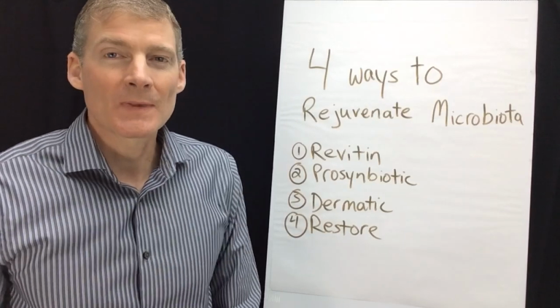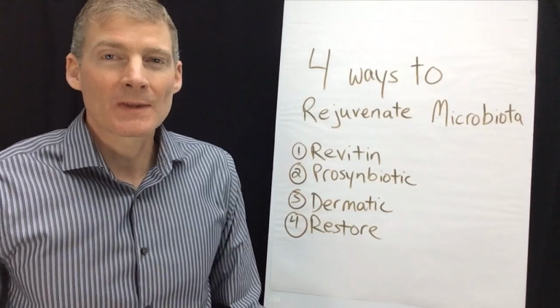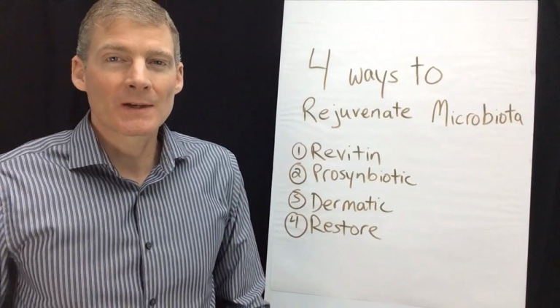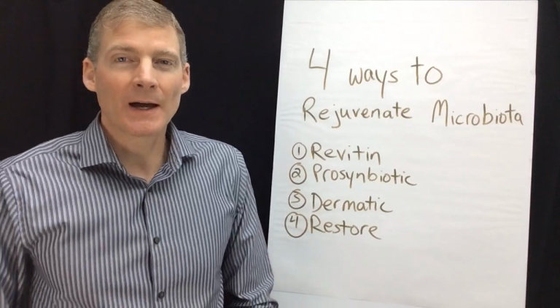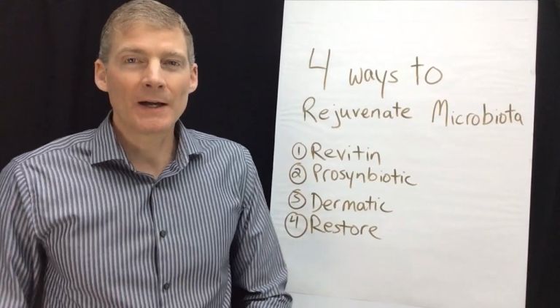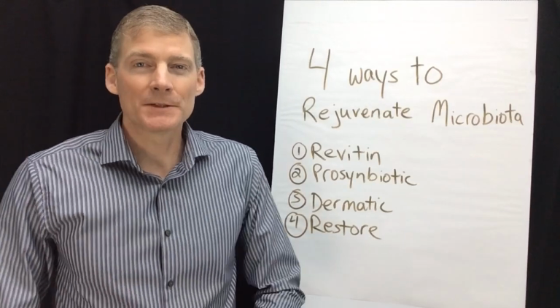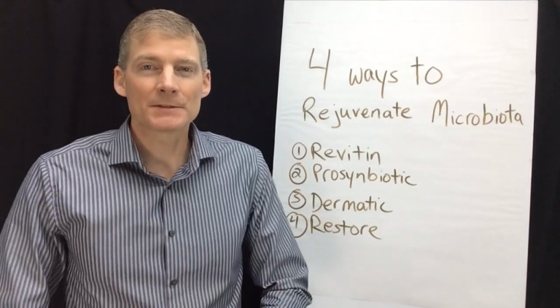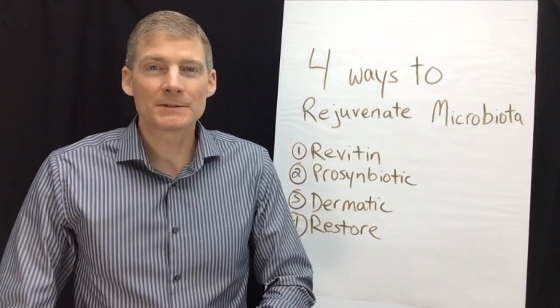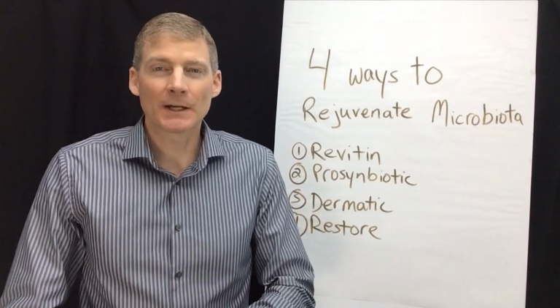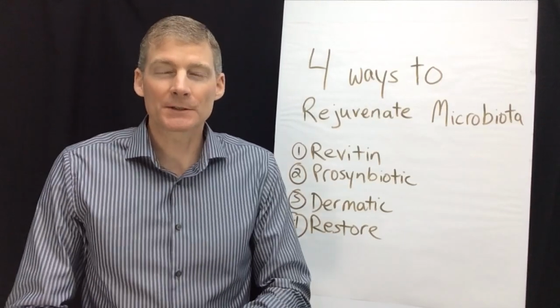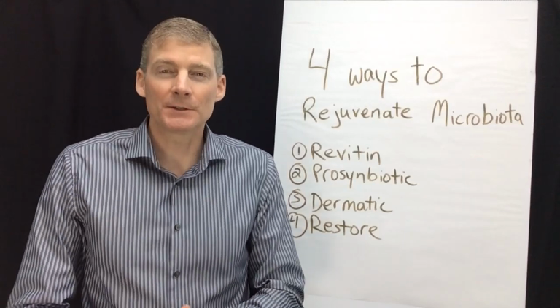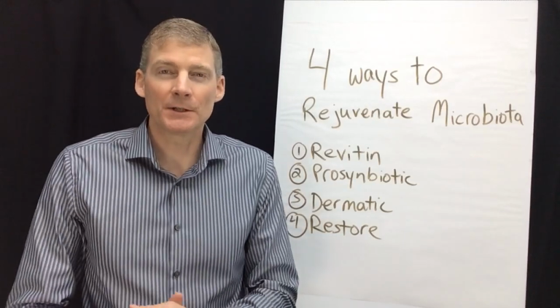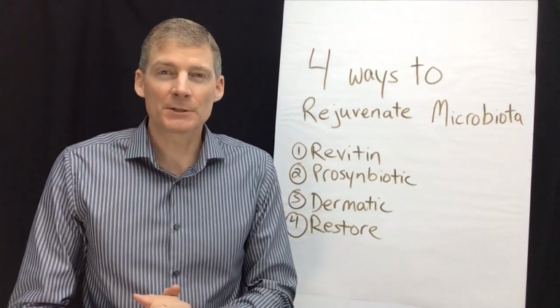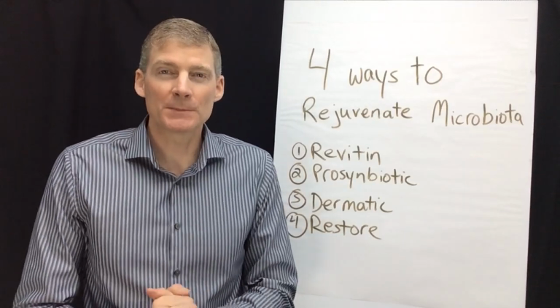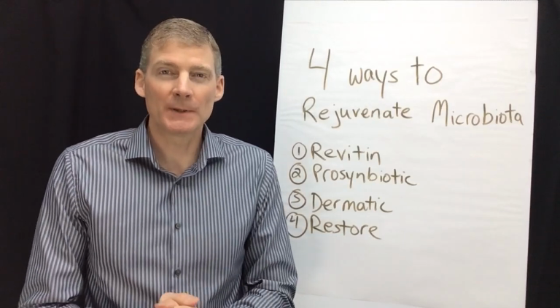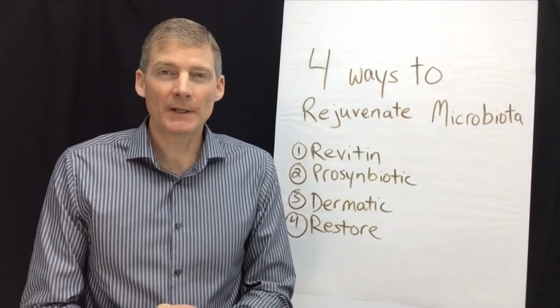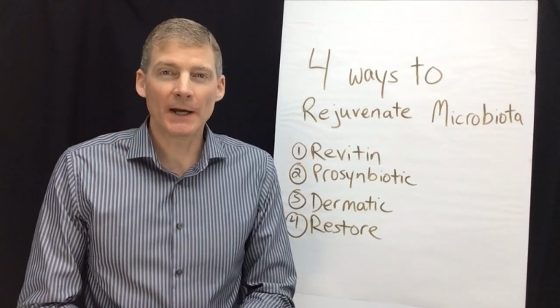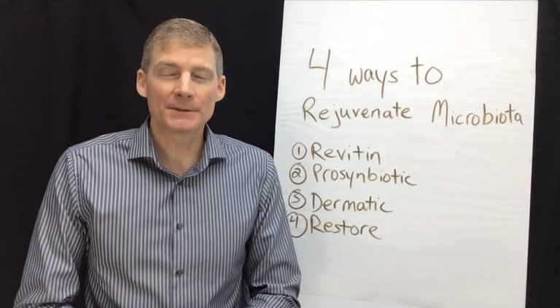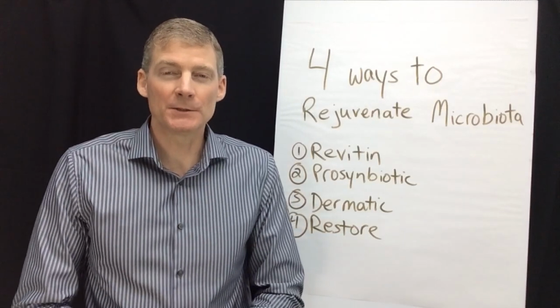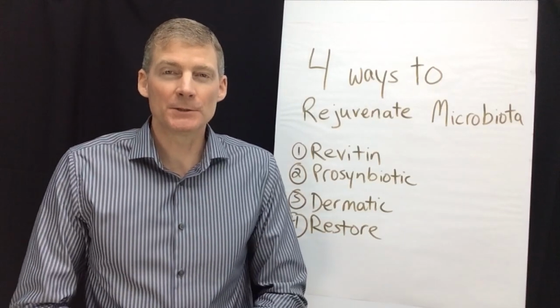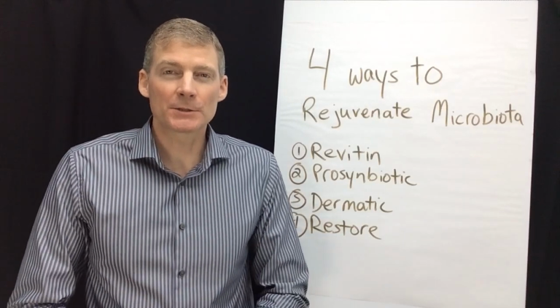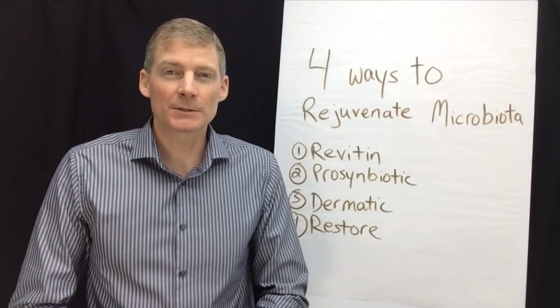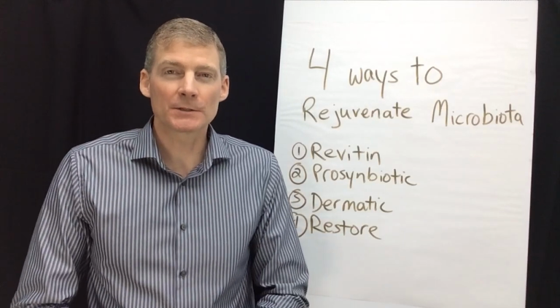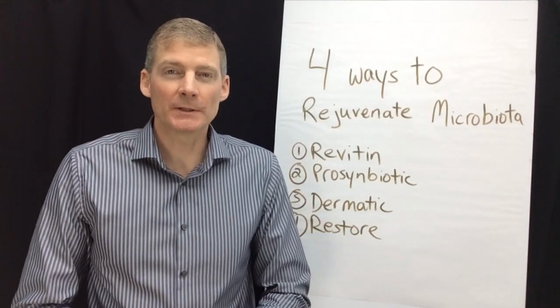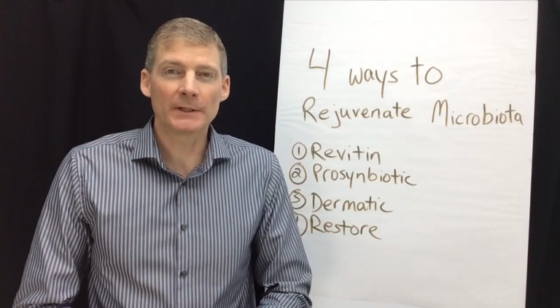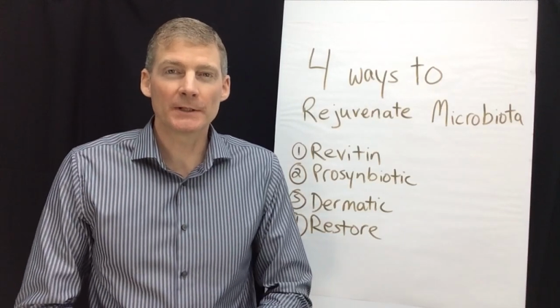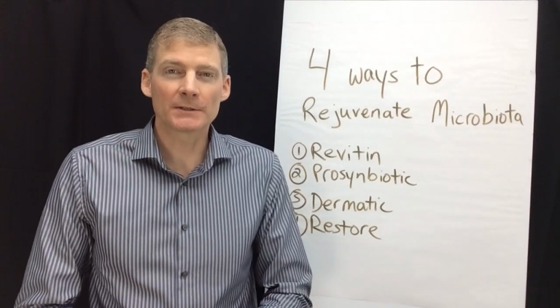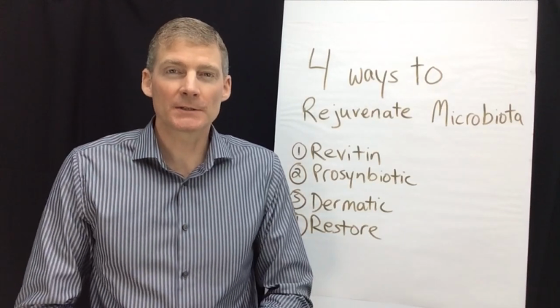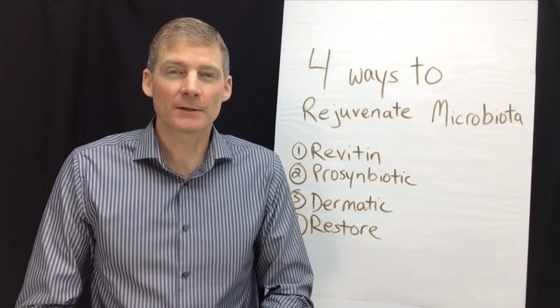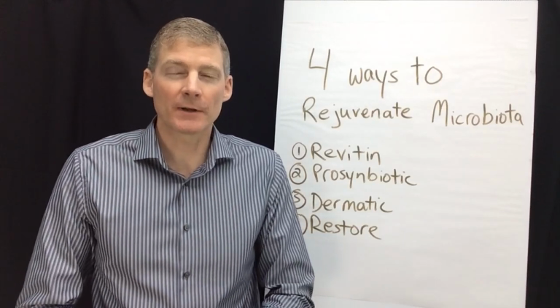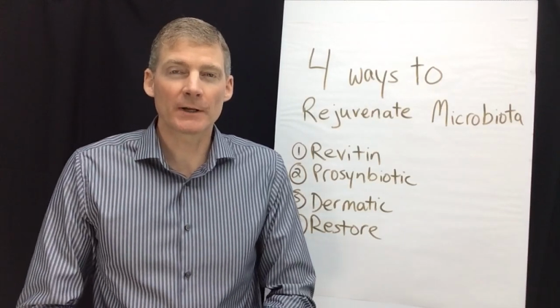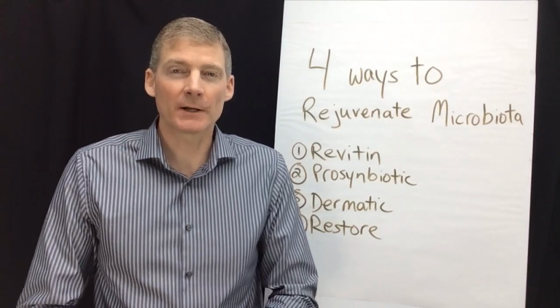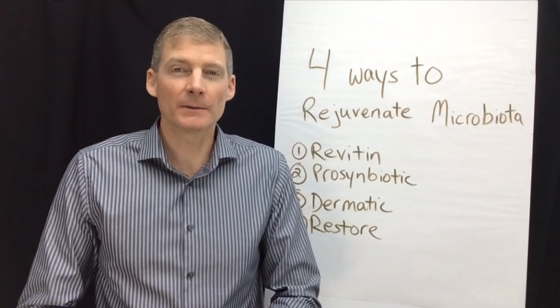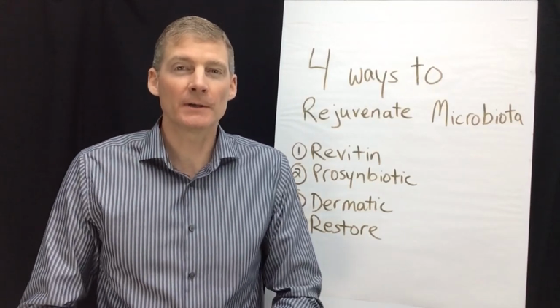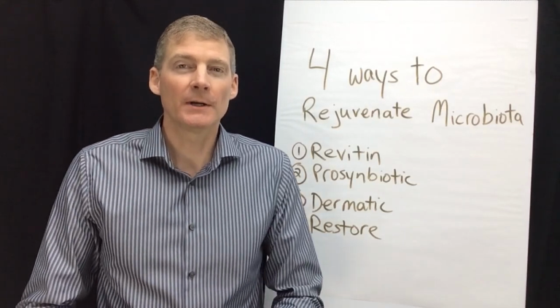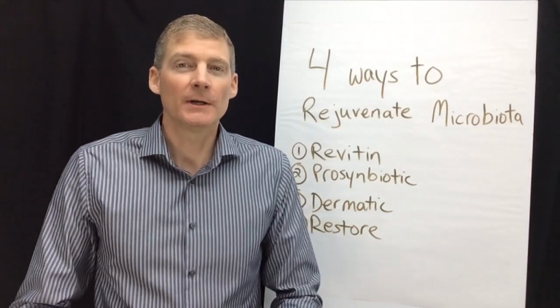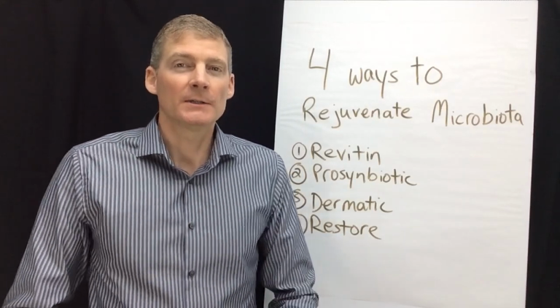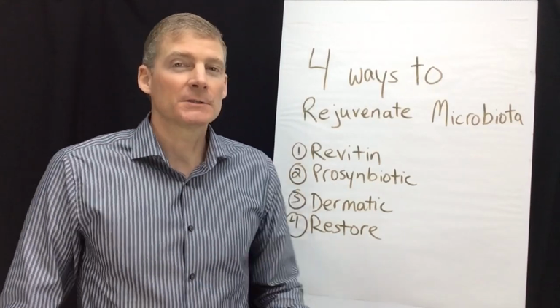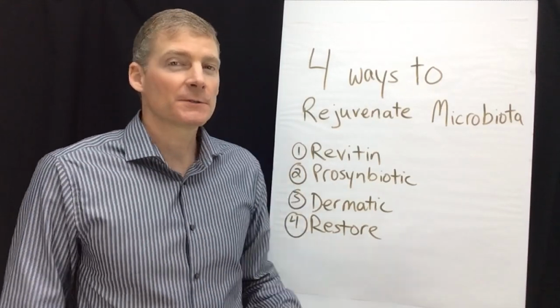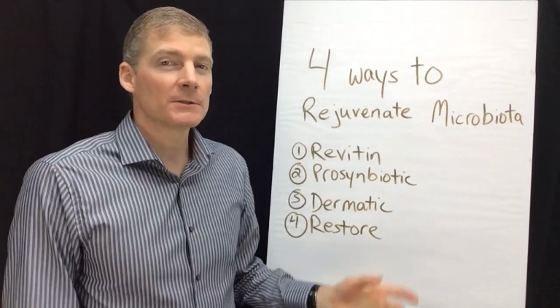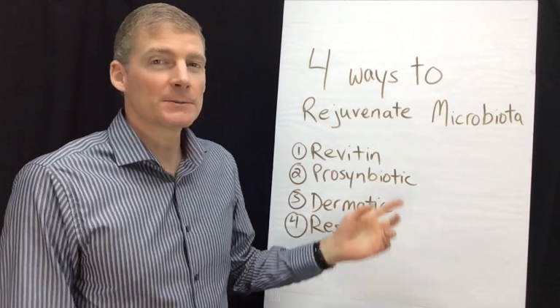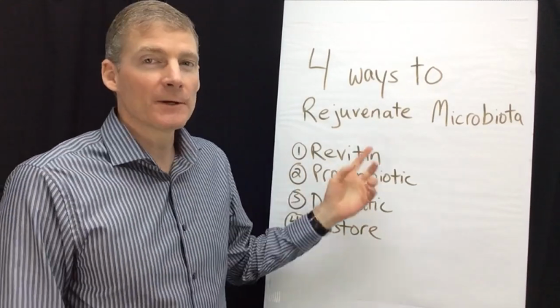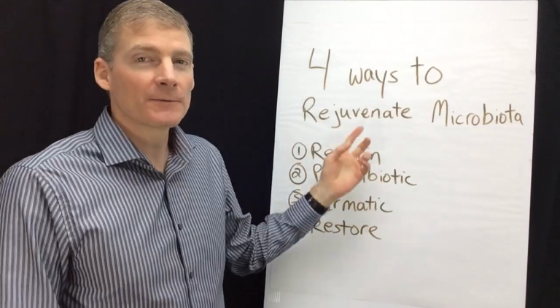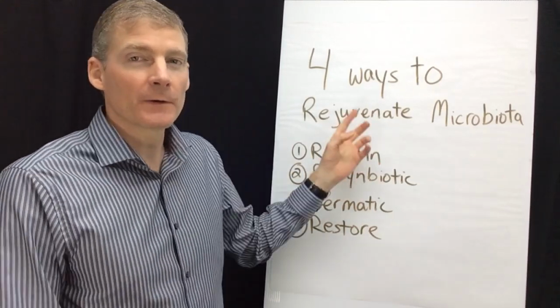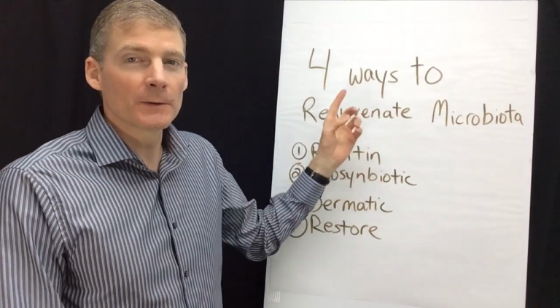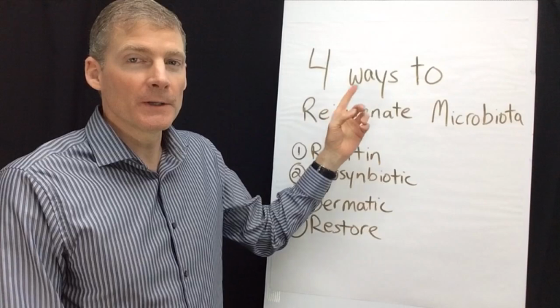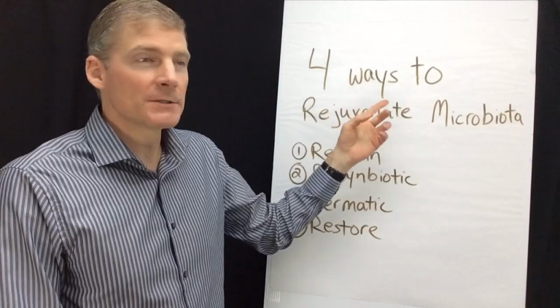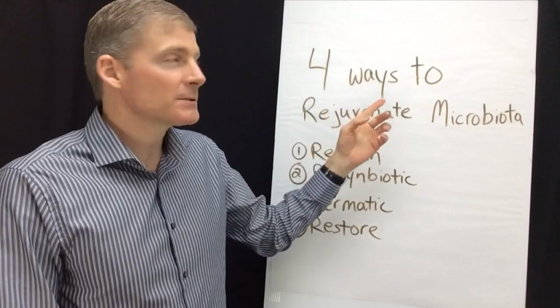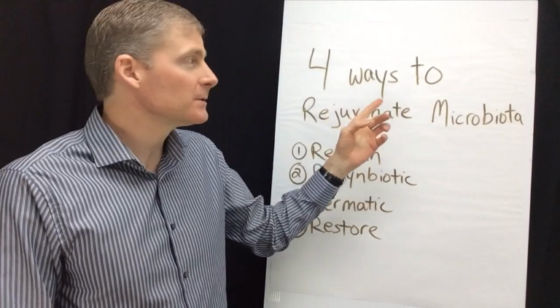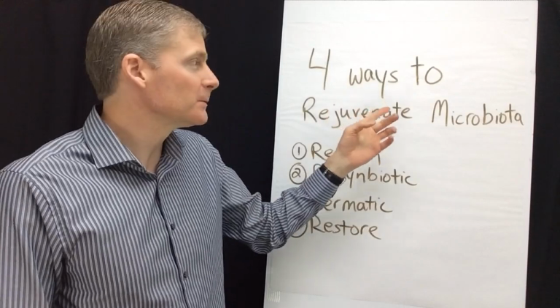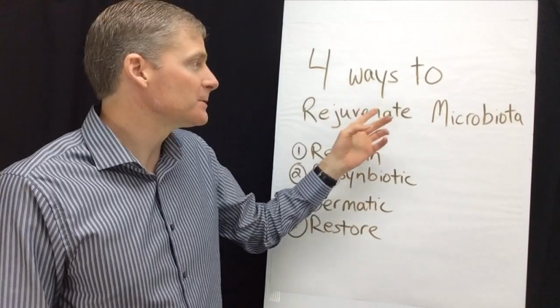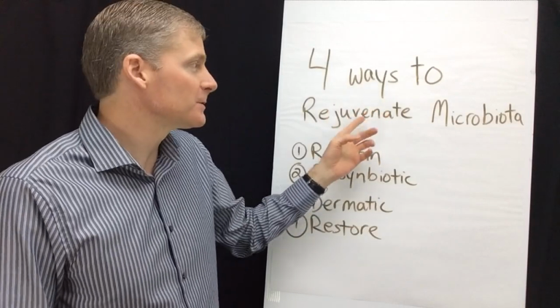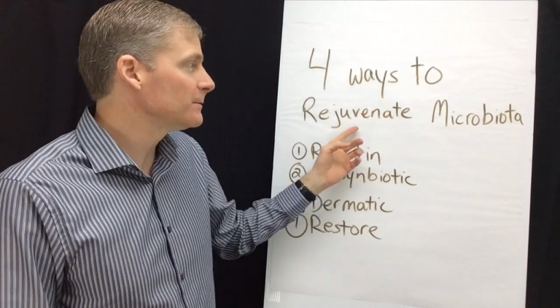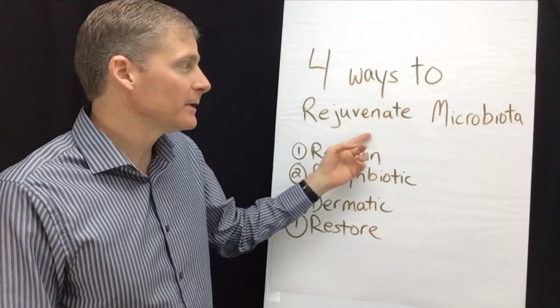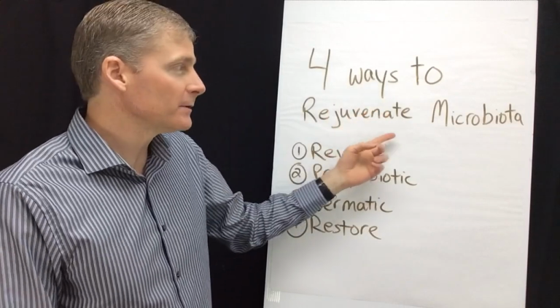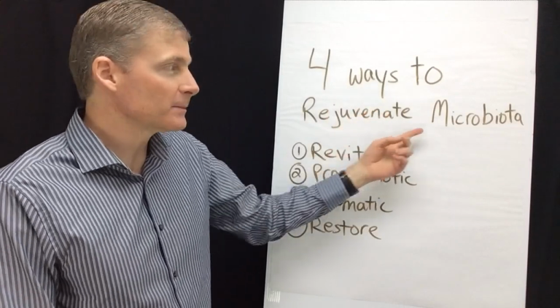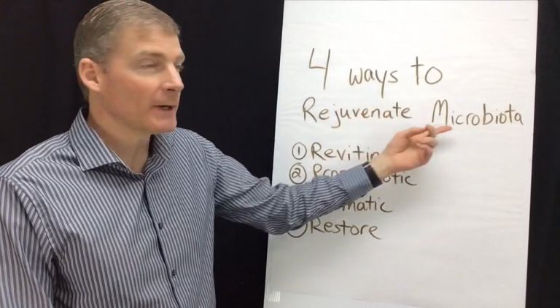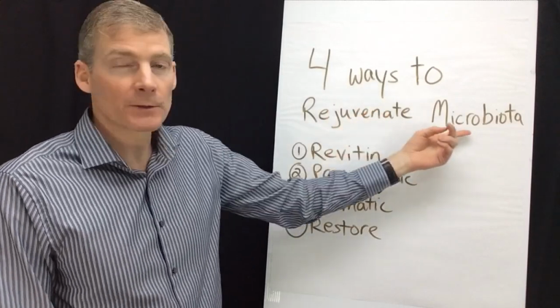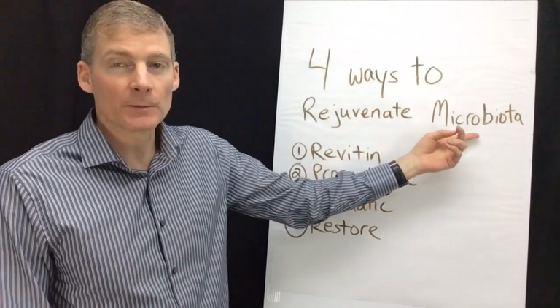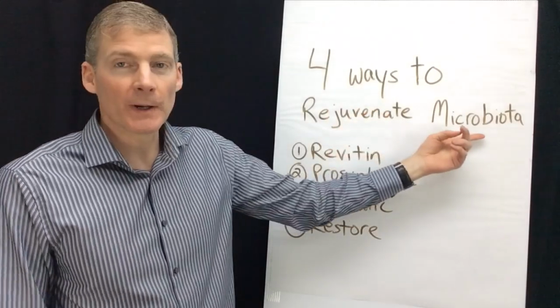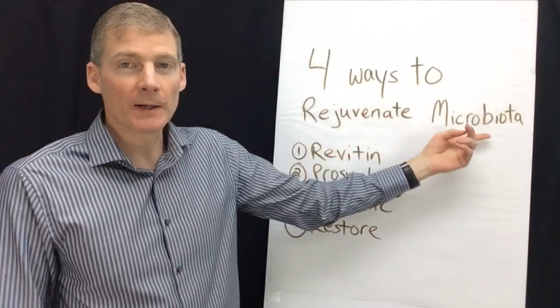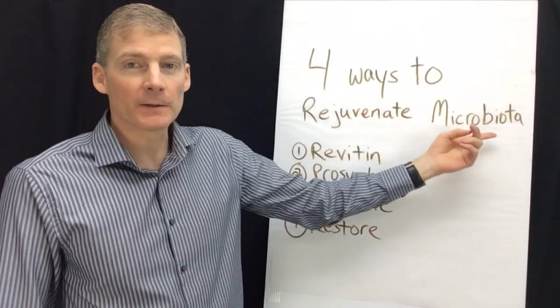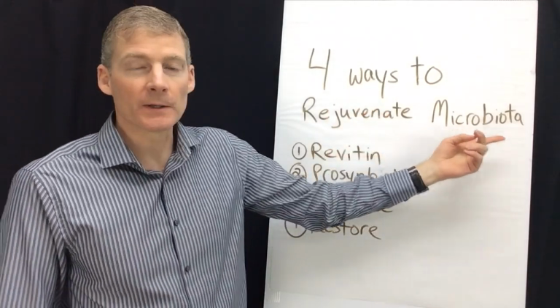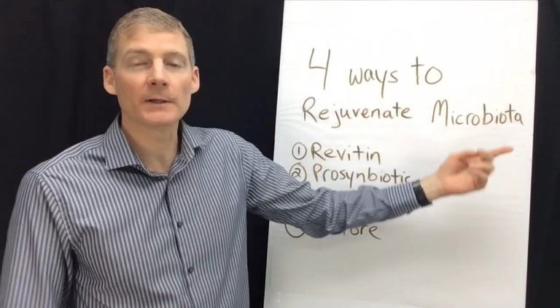Hi, this is Dr. Darren Schmidt at the Nutritional Healing Center of Ann Arbor. This video is about four ways to rejuvenate your microbiota.